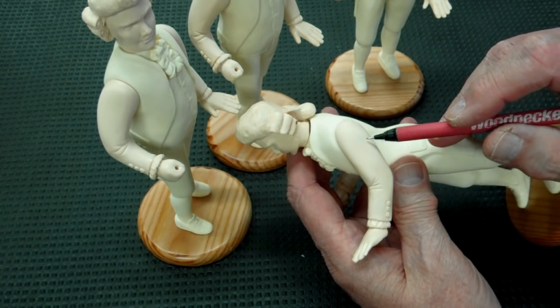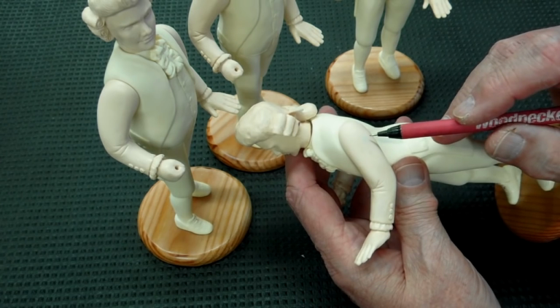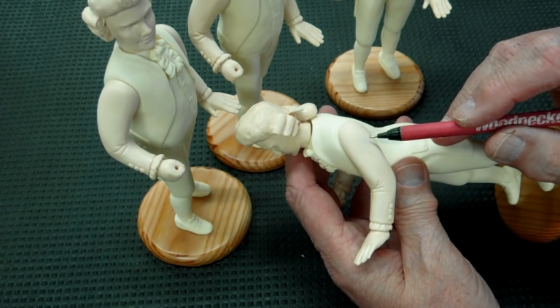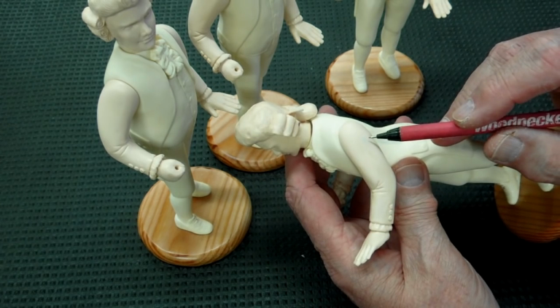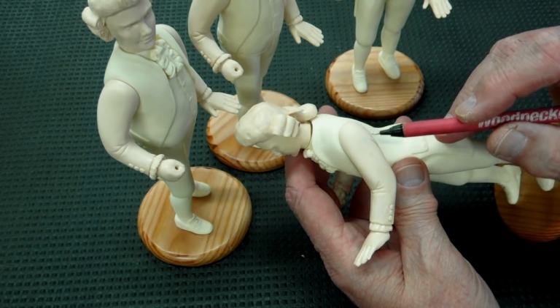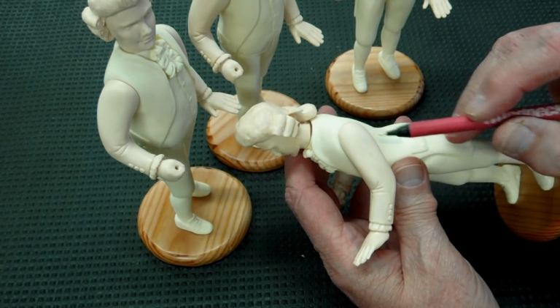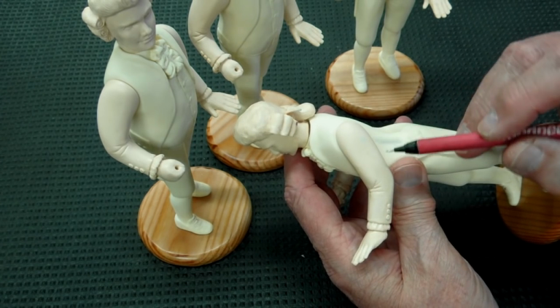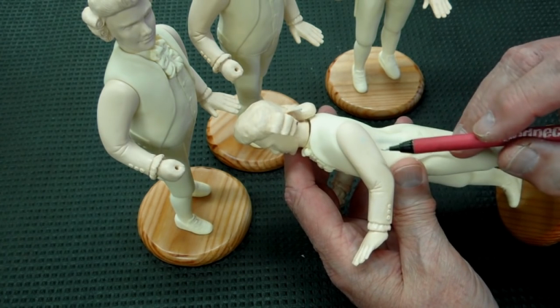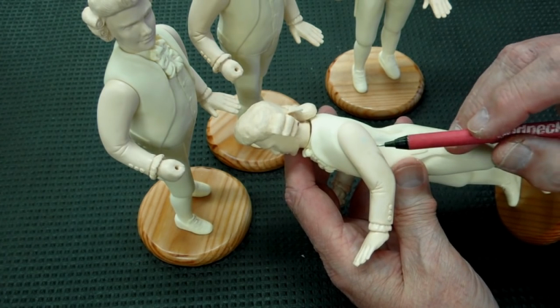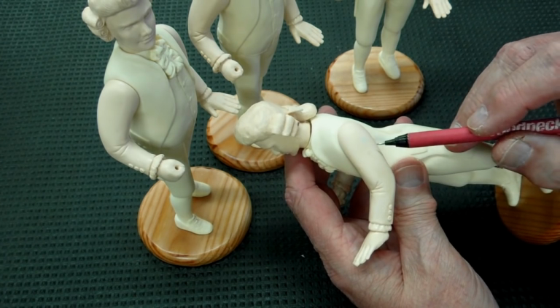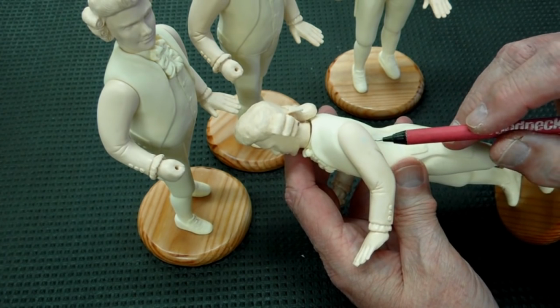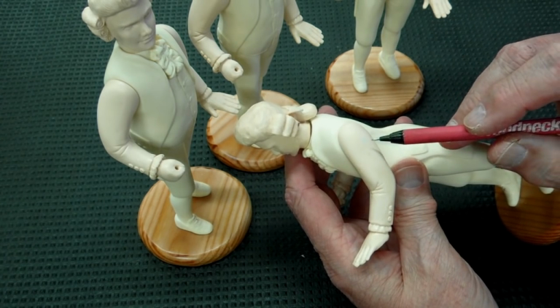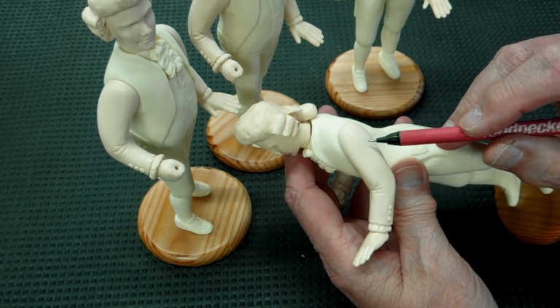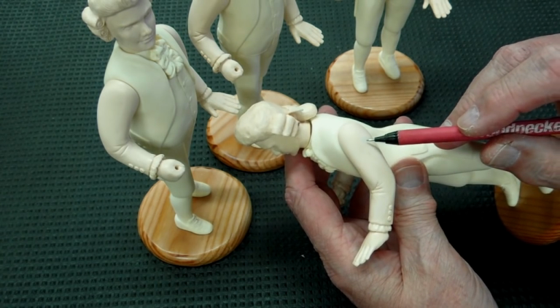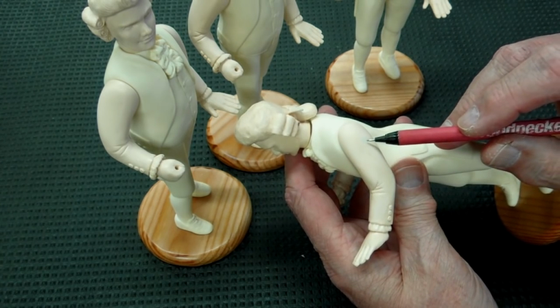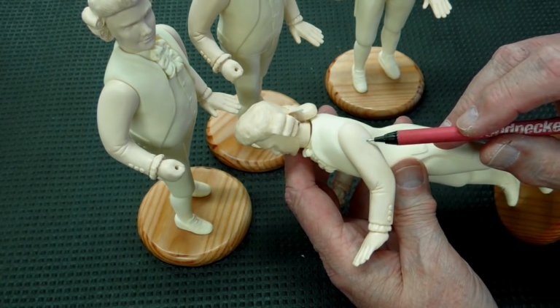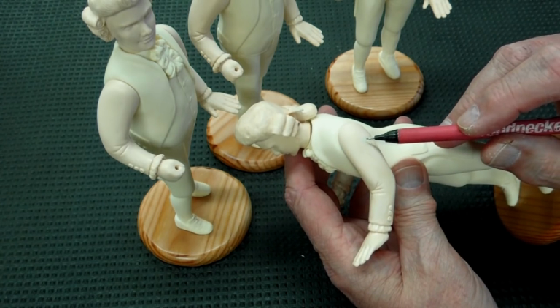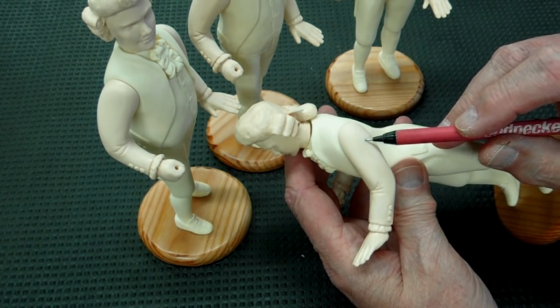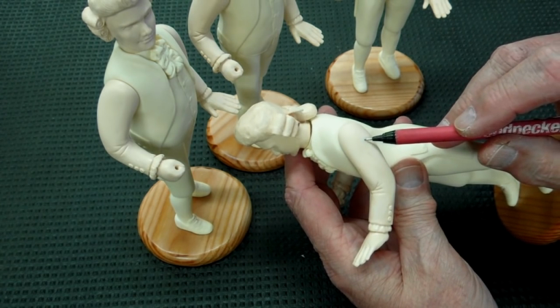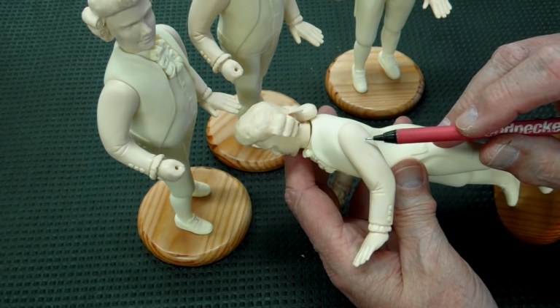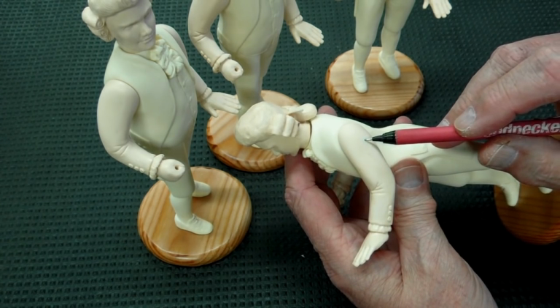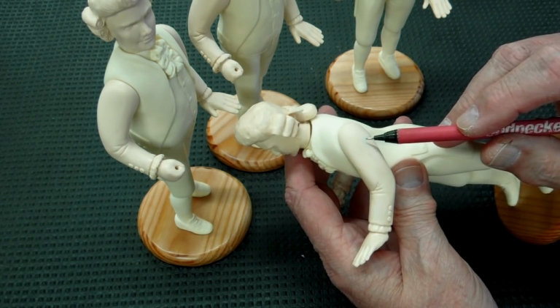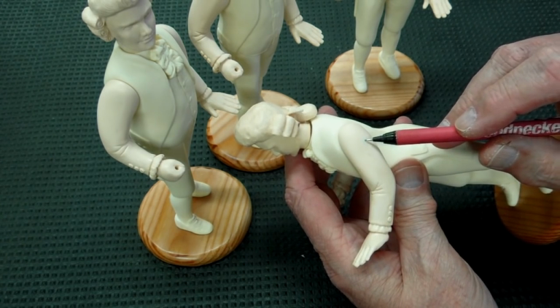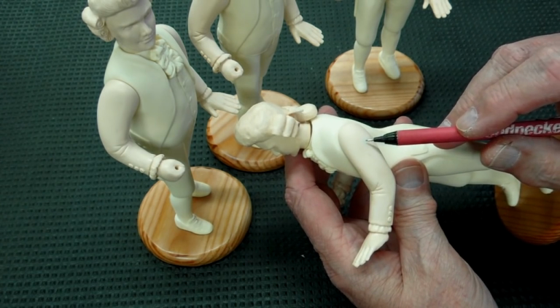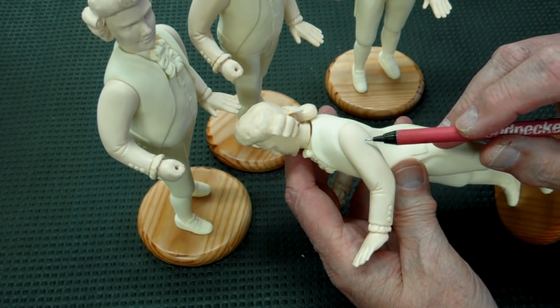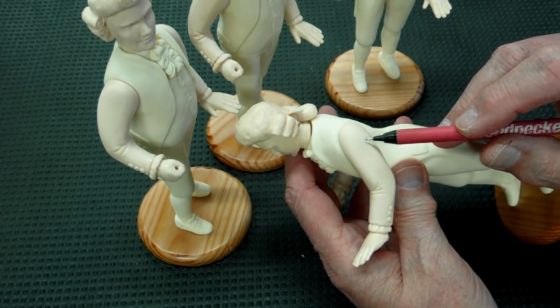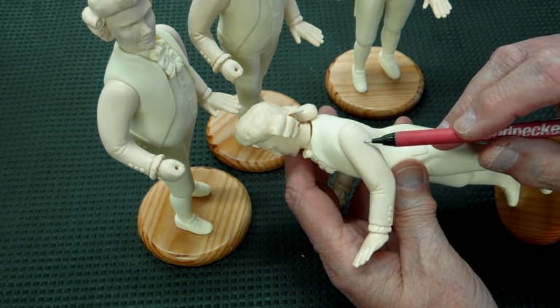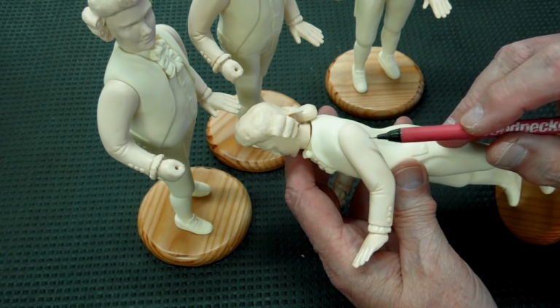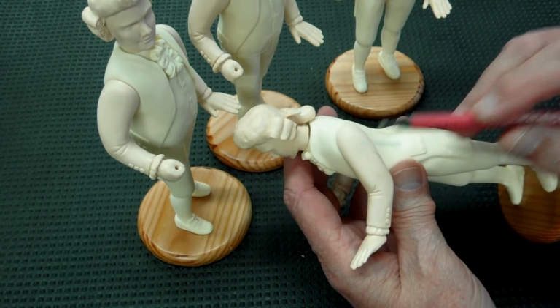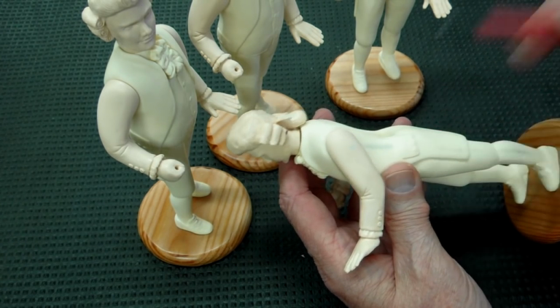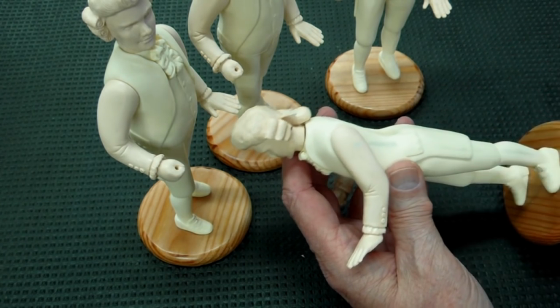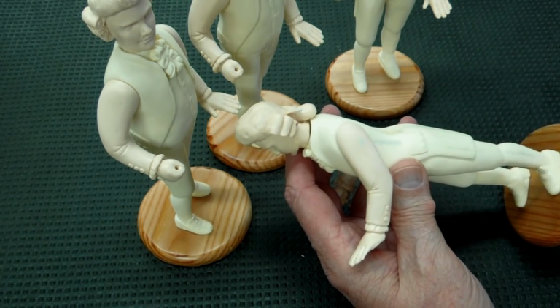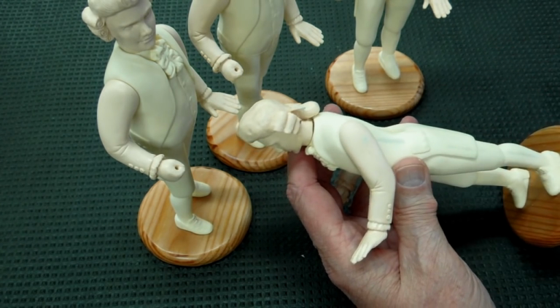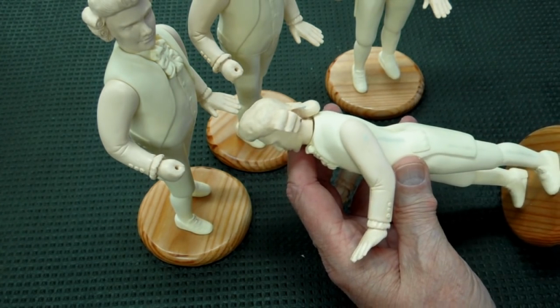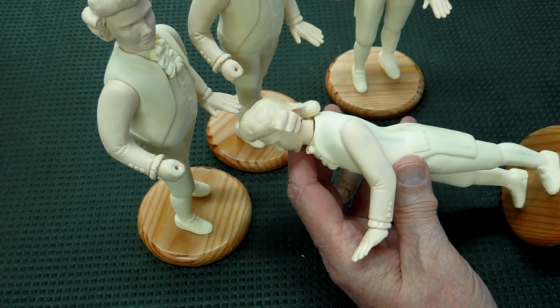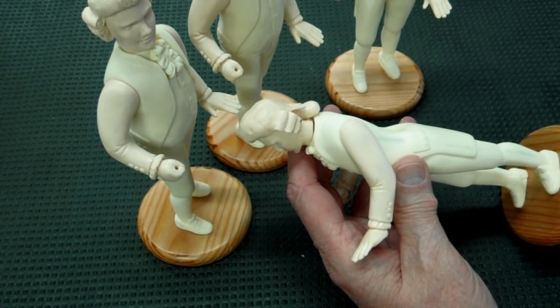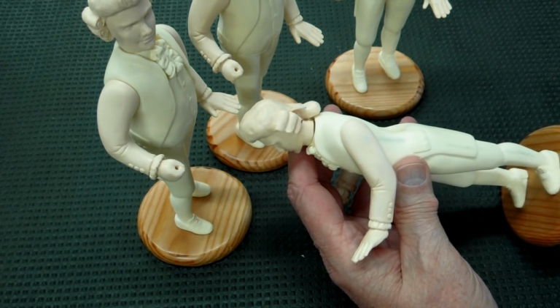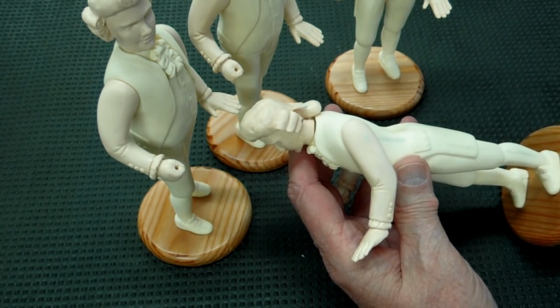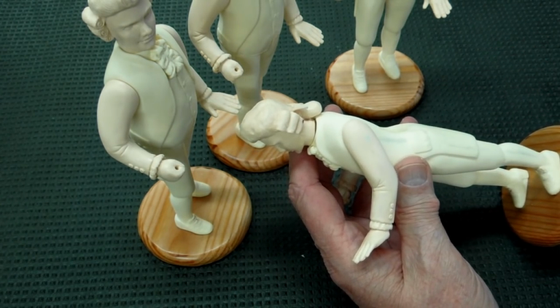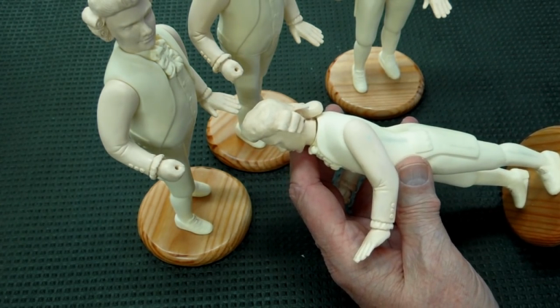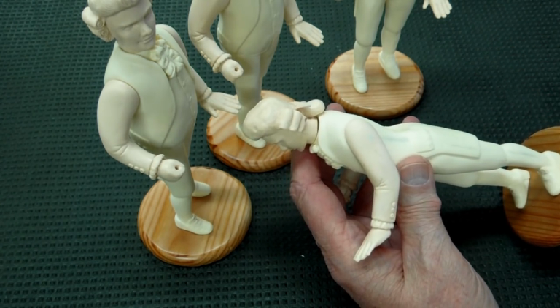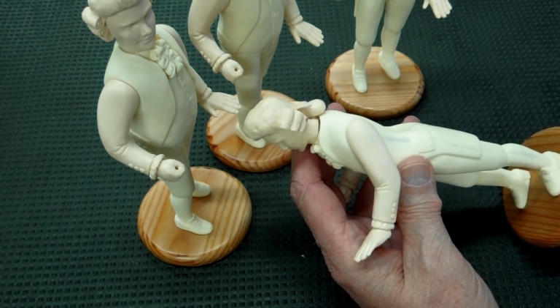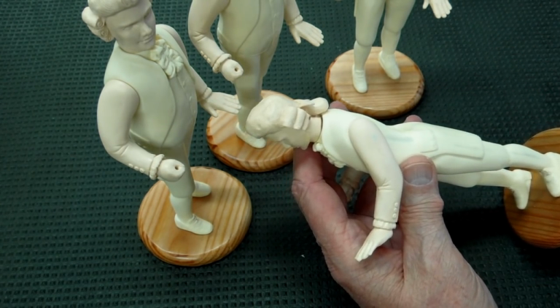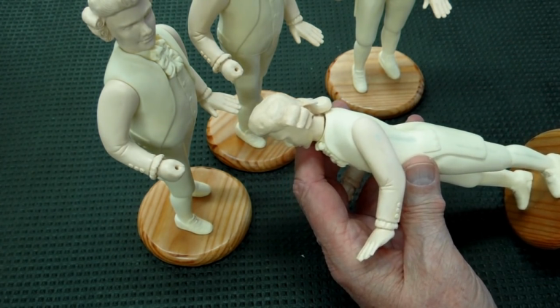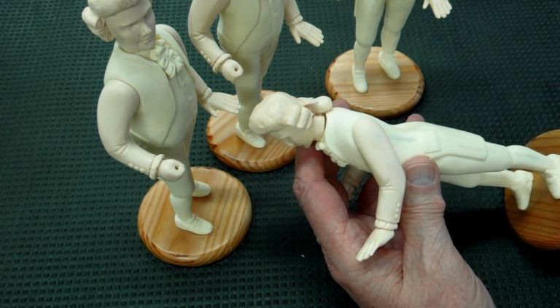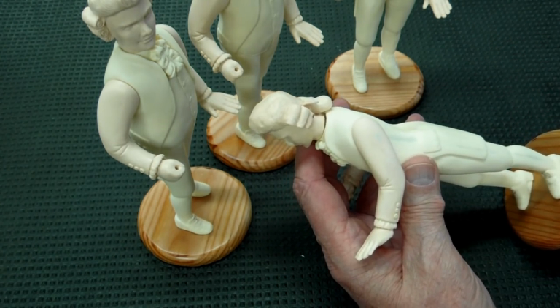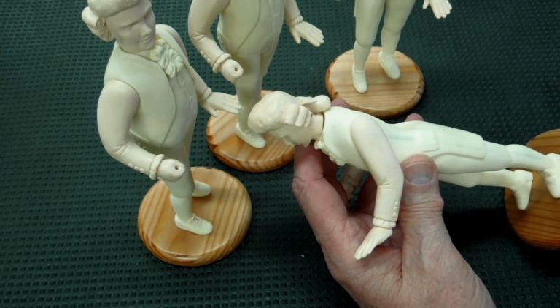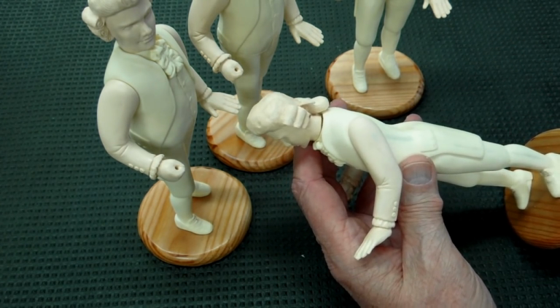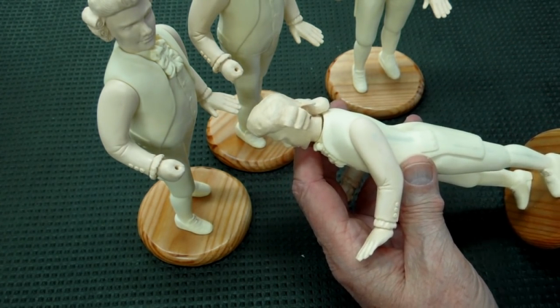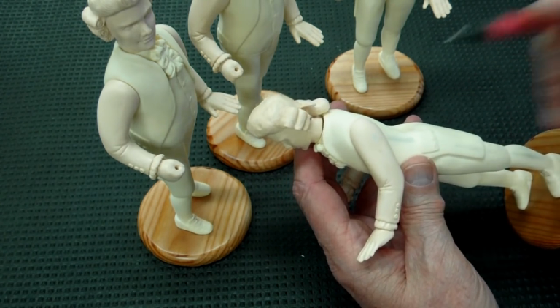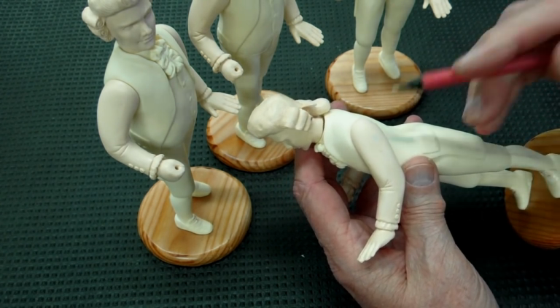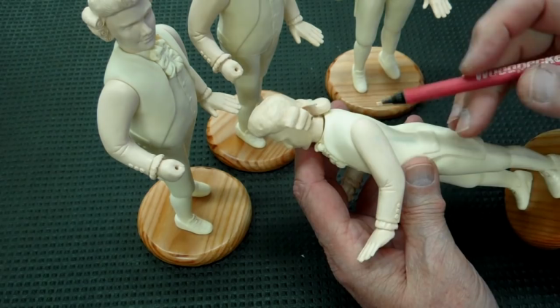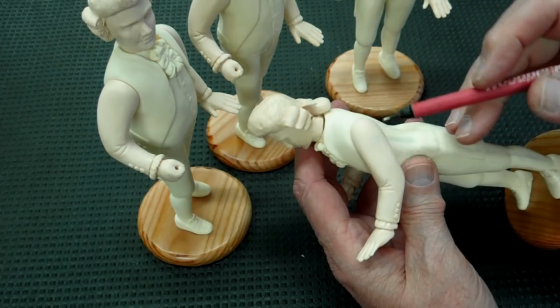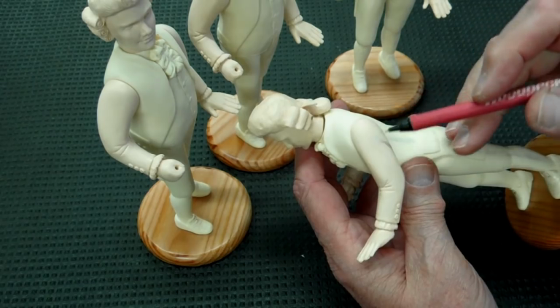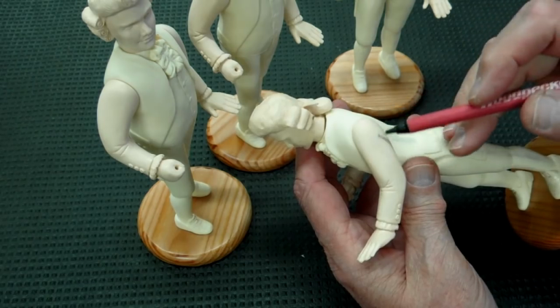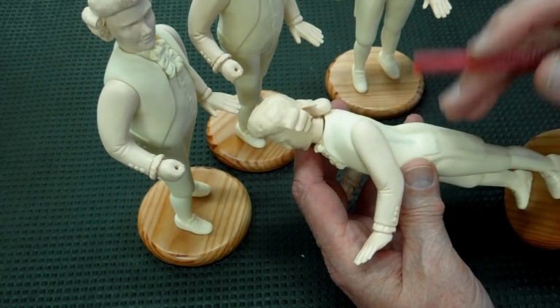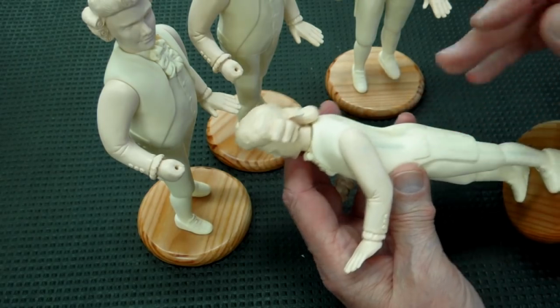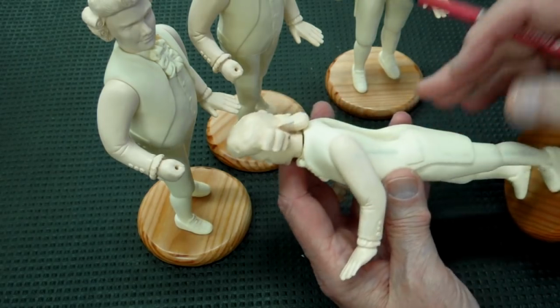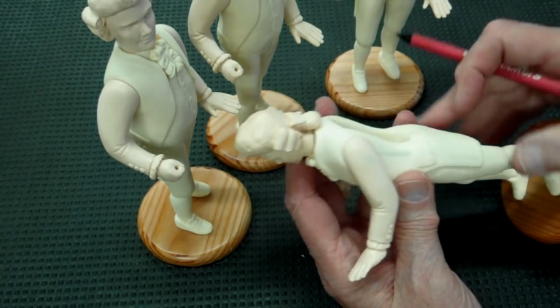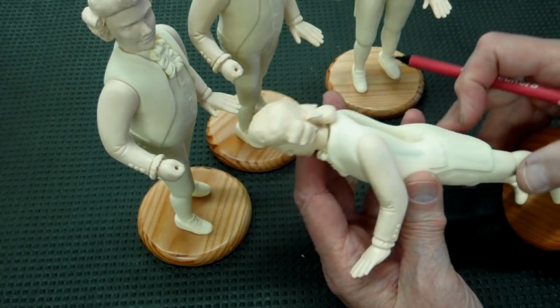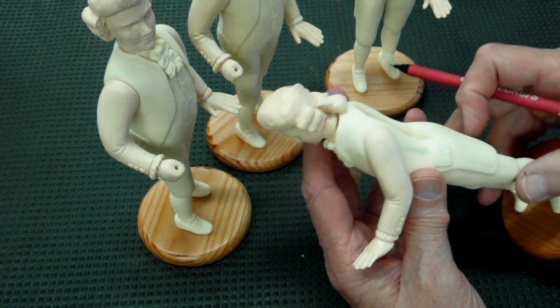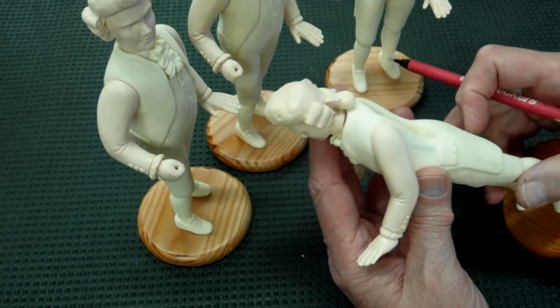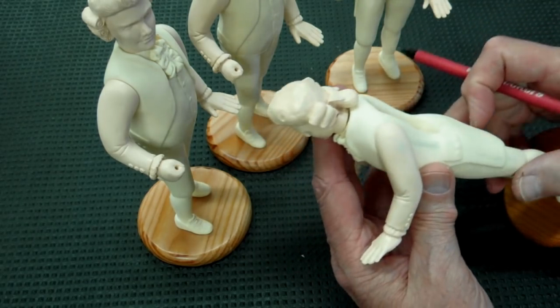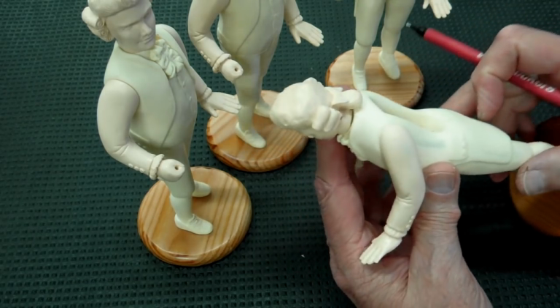I don't know what was wrong with me — I drilled a hole through three of these arms, so I fixed that with epoxy sculpt.